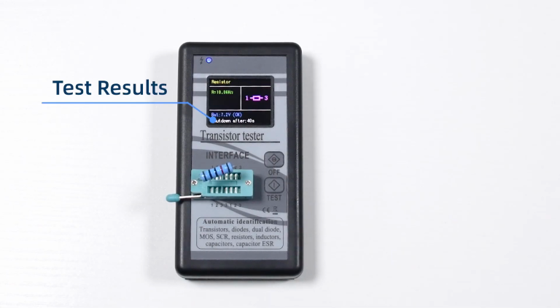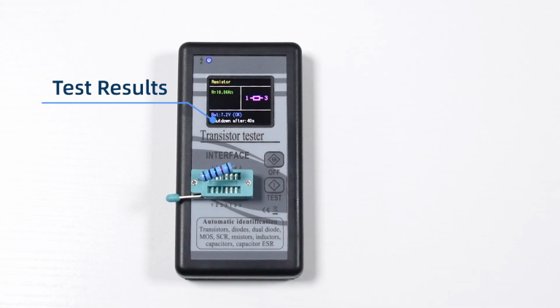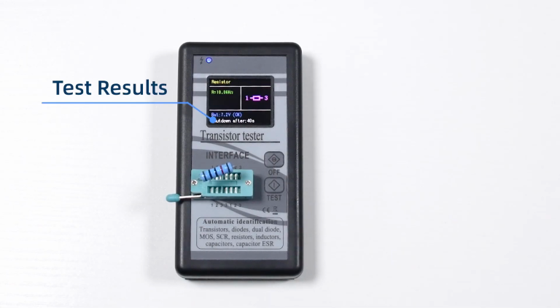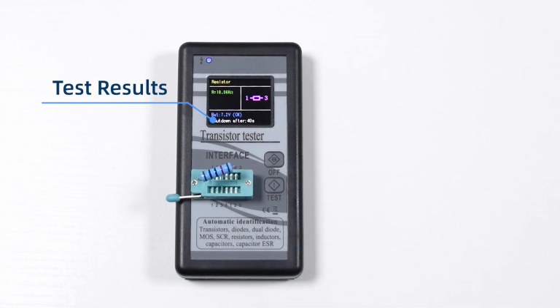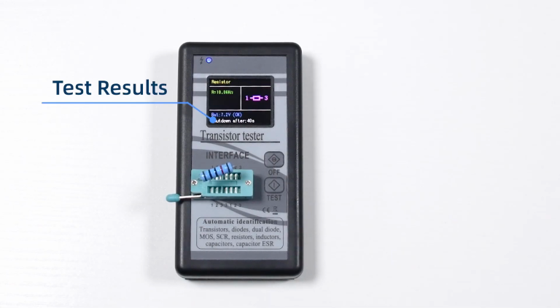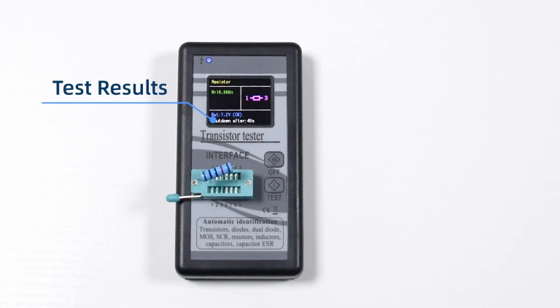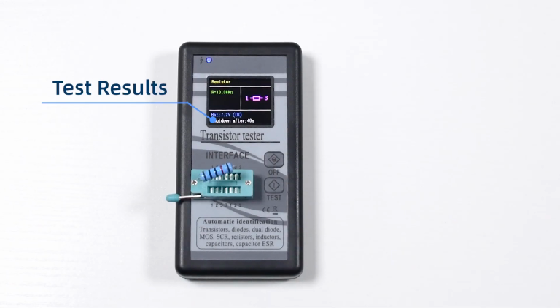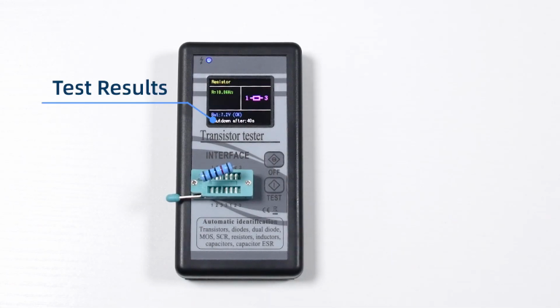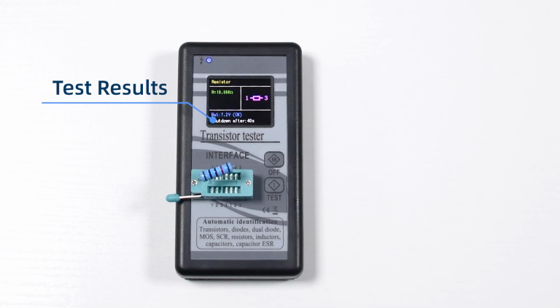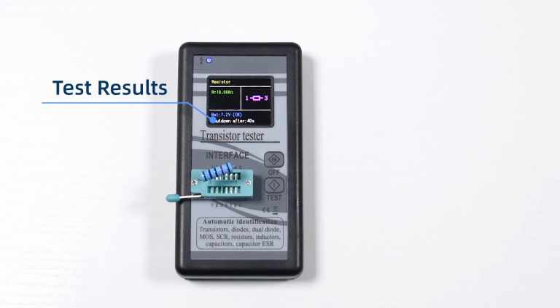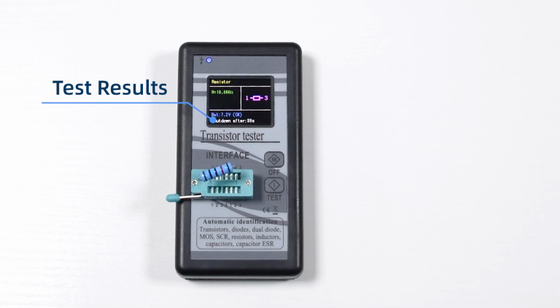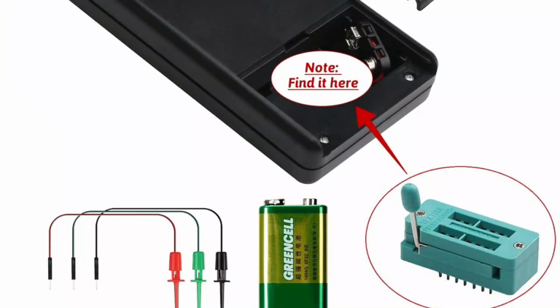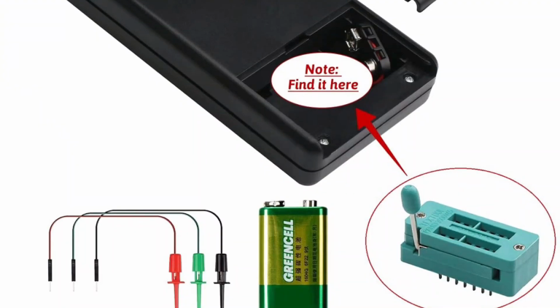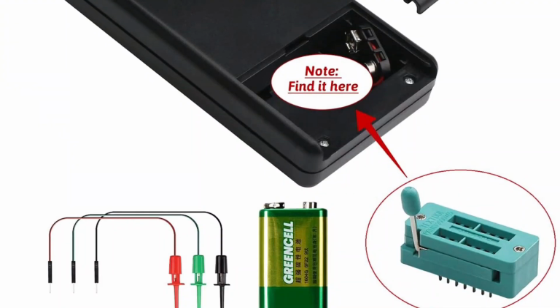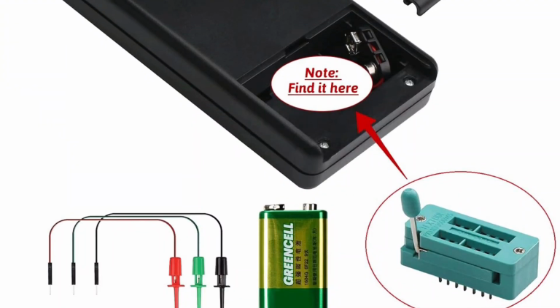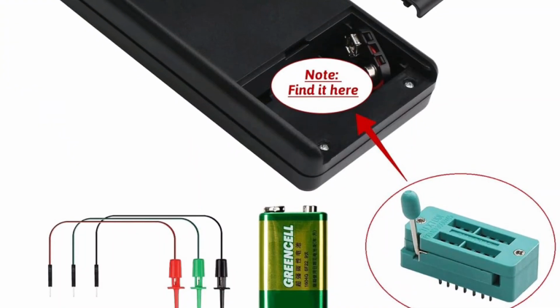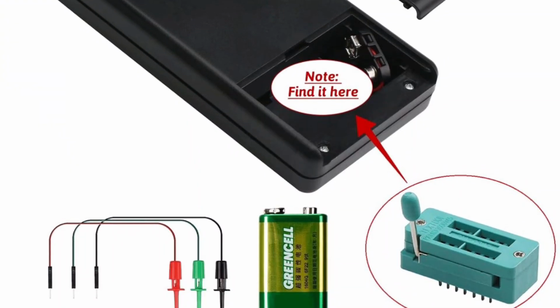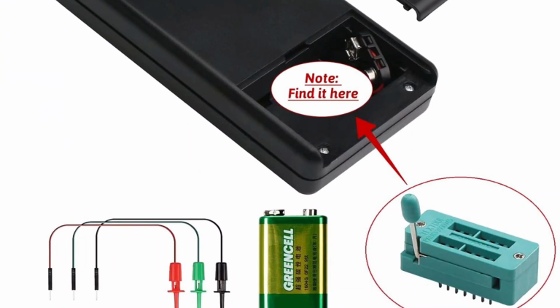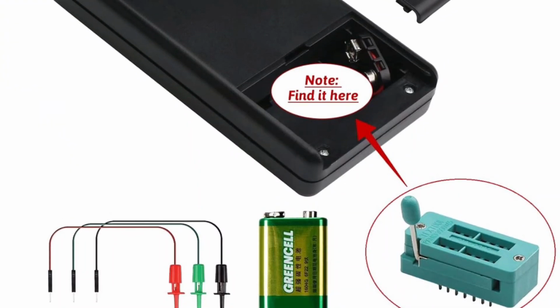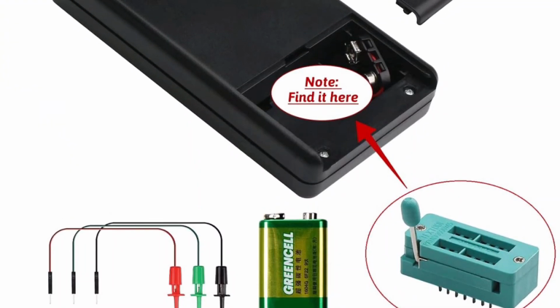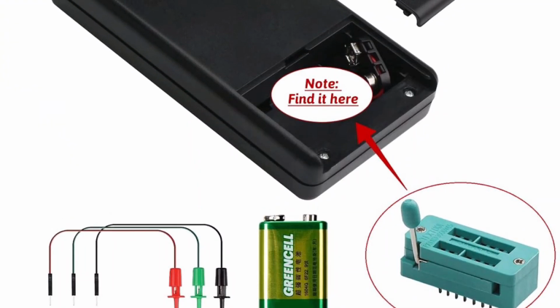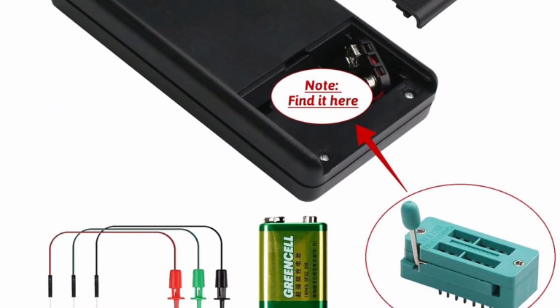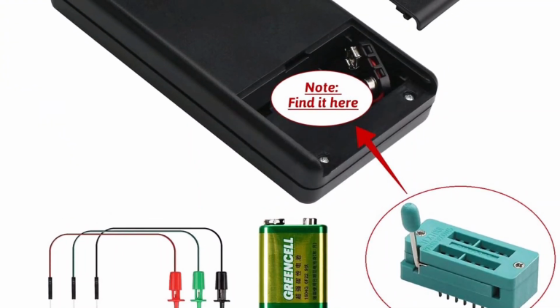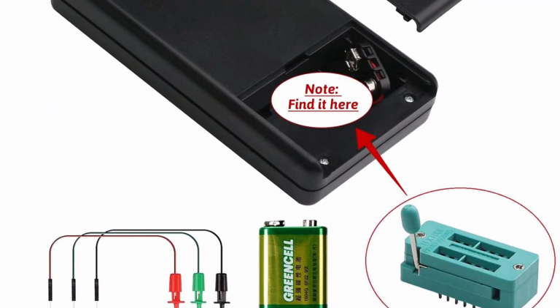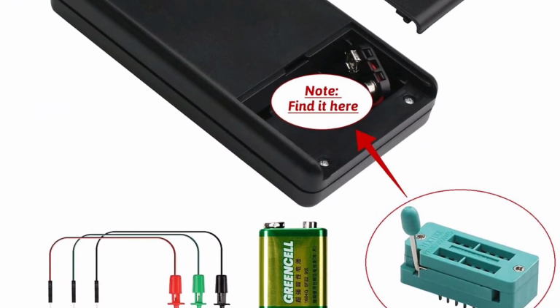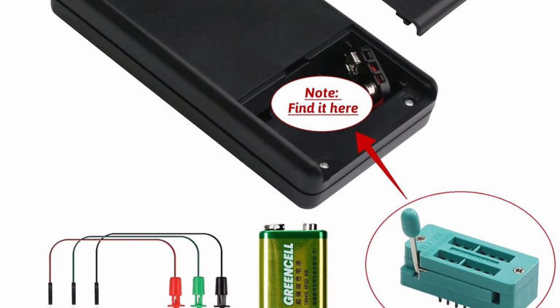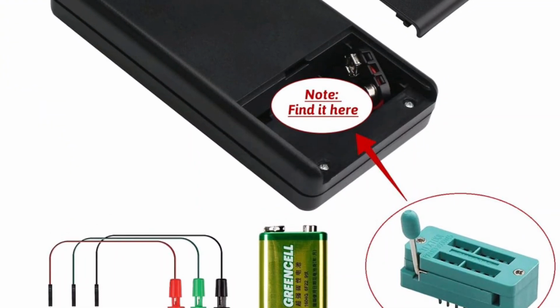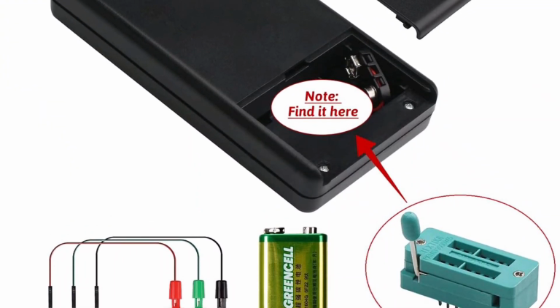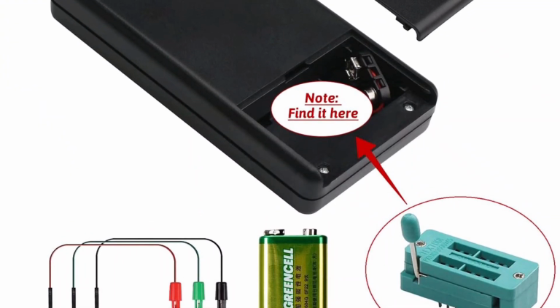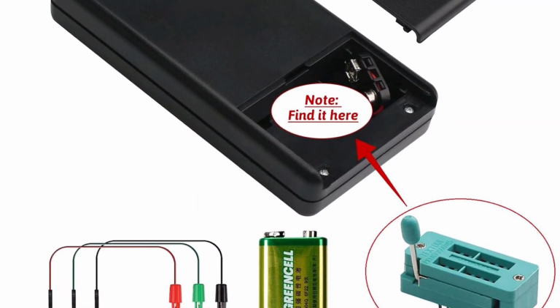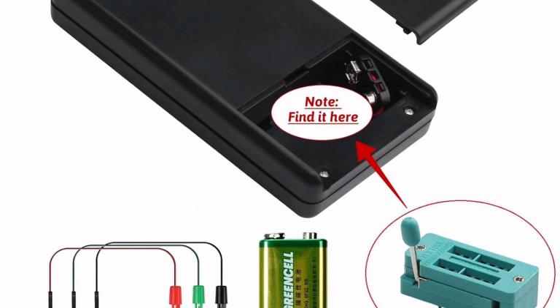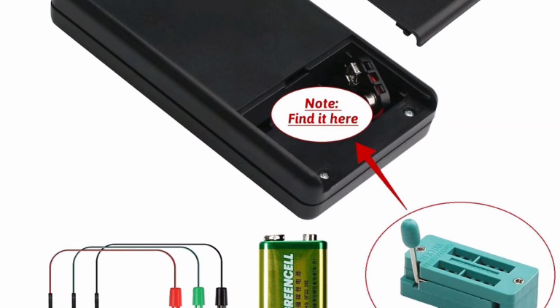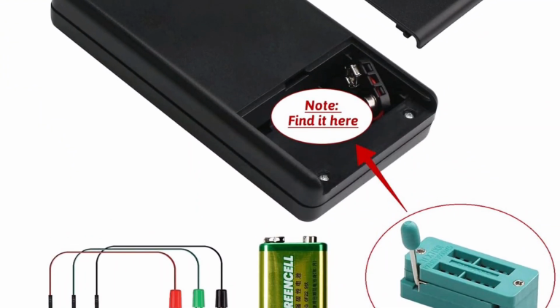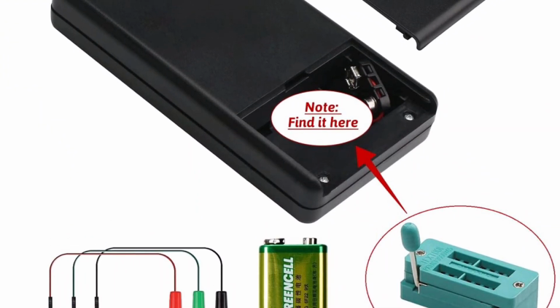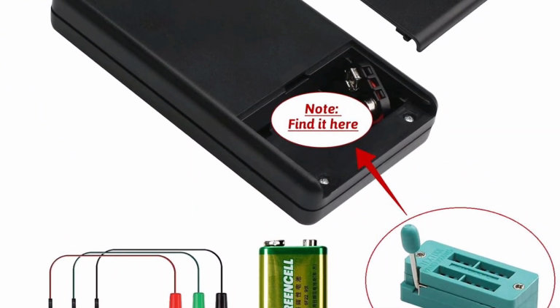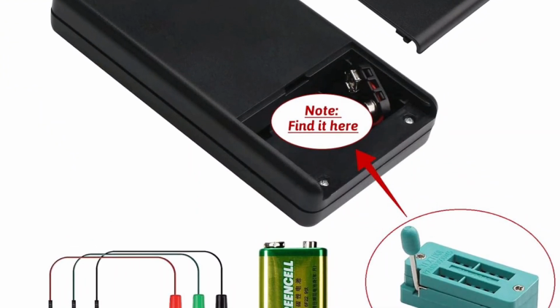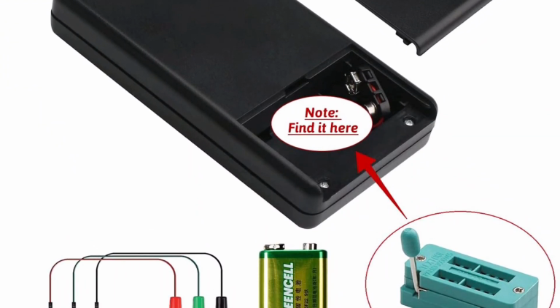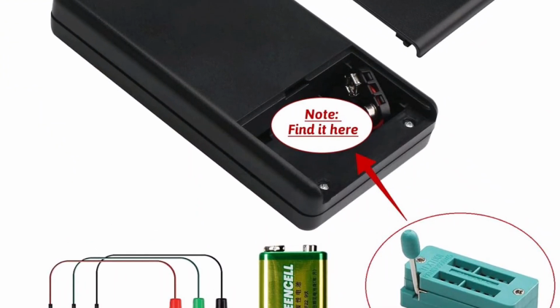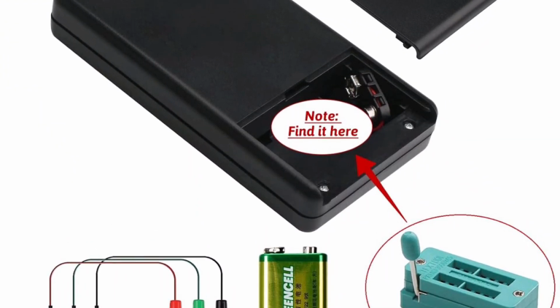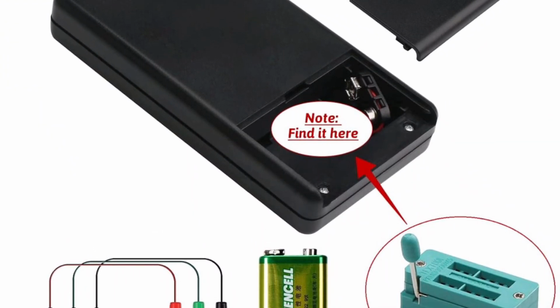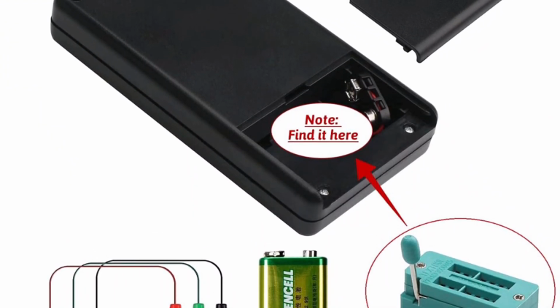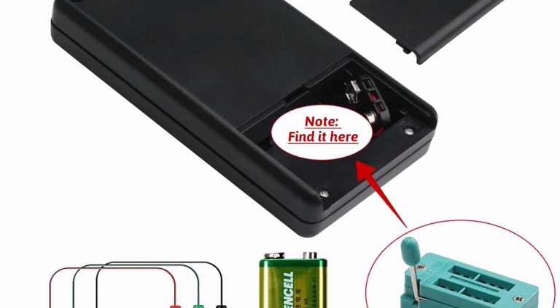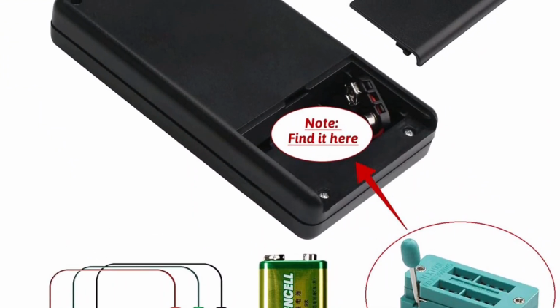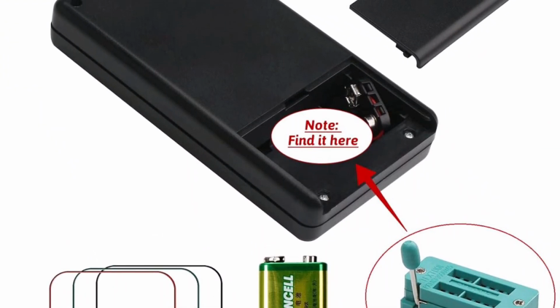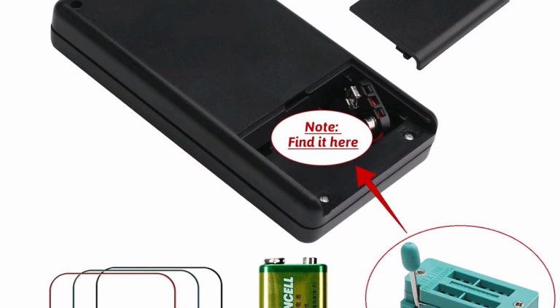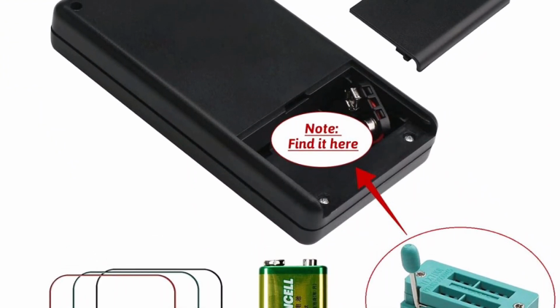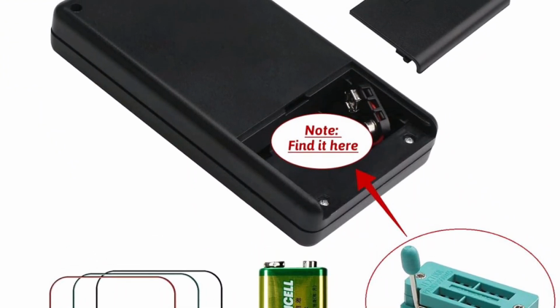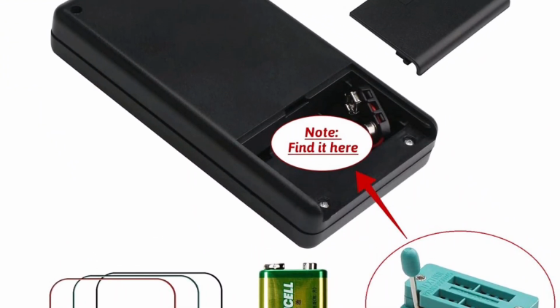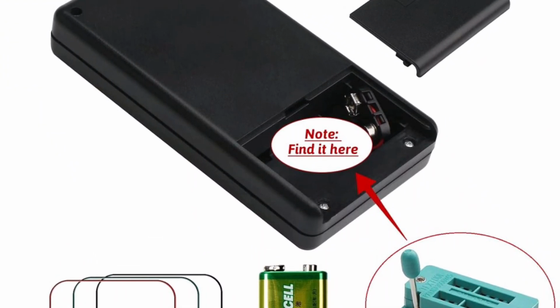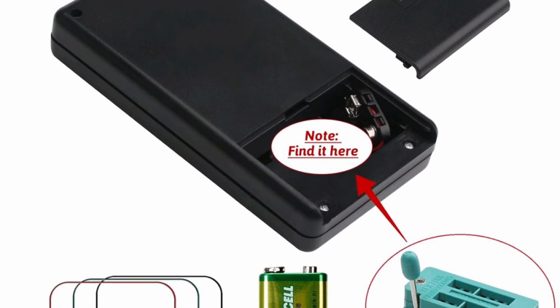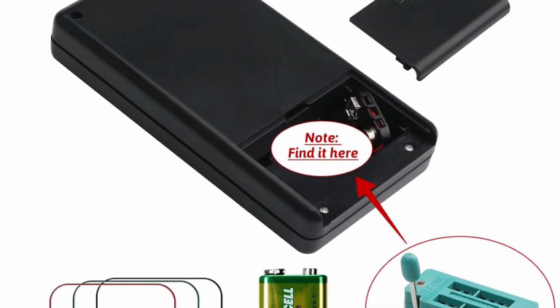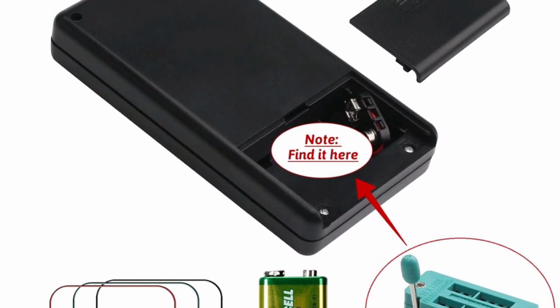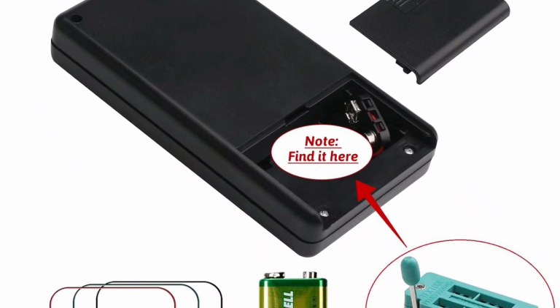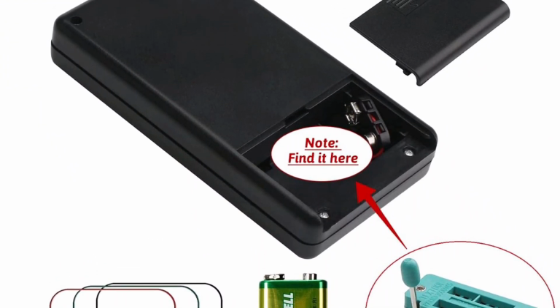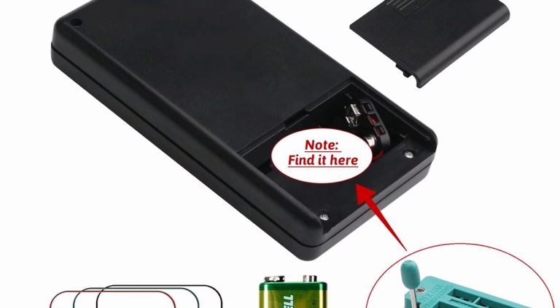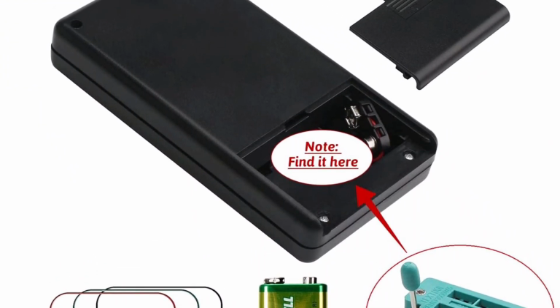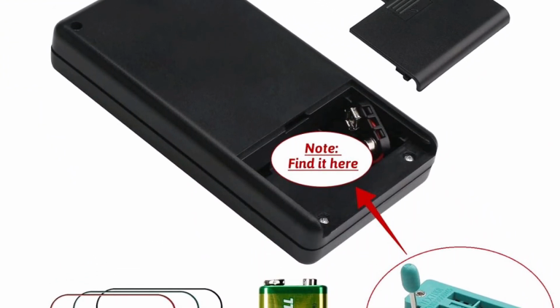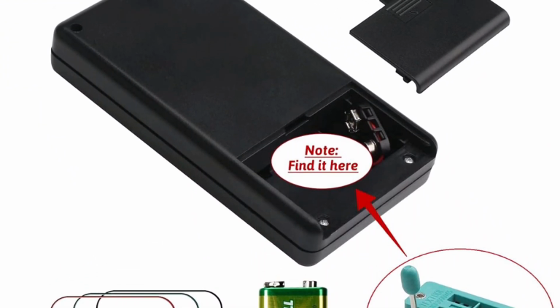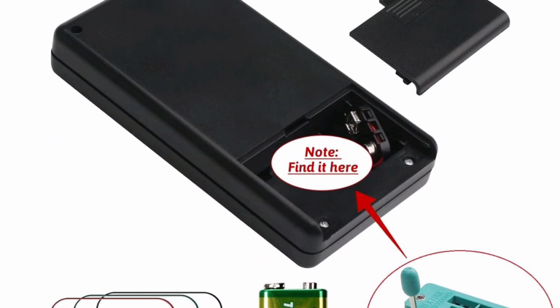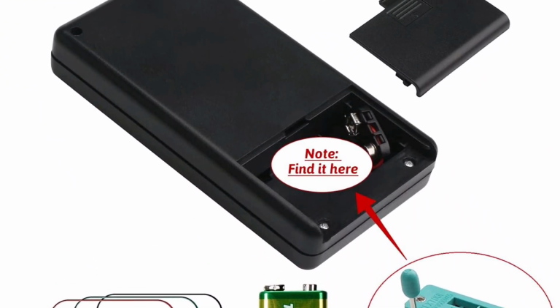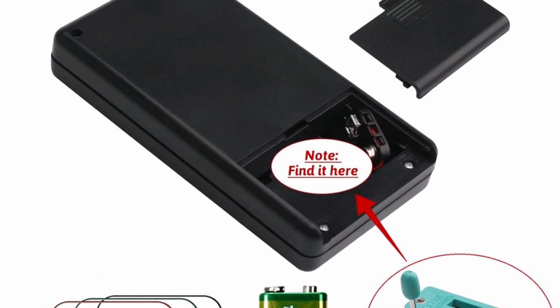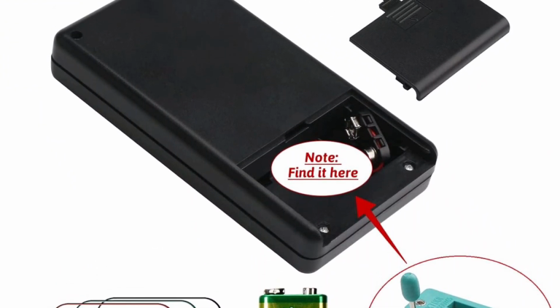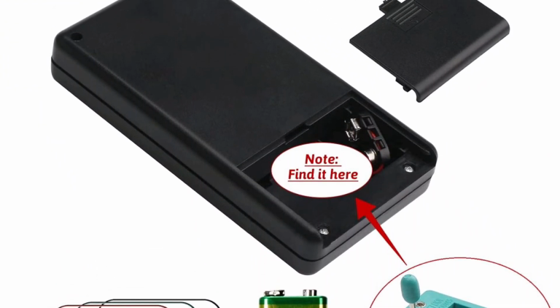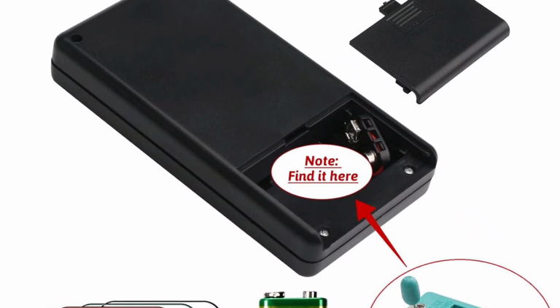Unfortunately, despite offering a fairly sturdy build quality, this transistor tester lacks any form of warranty.